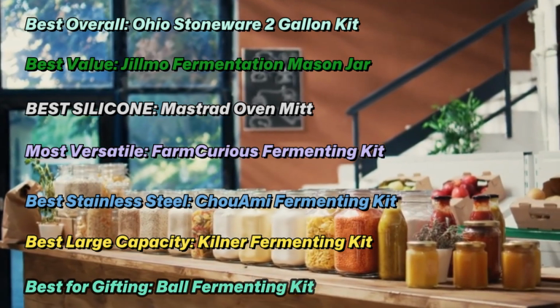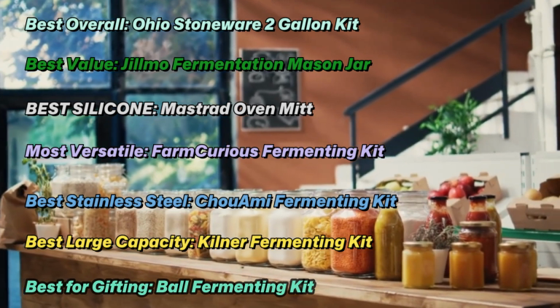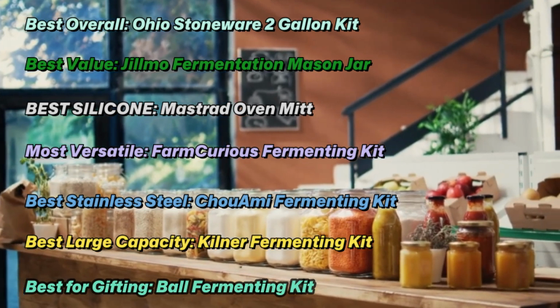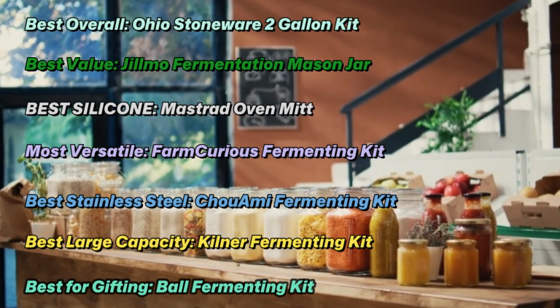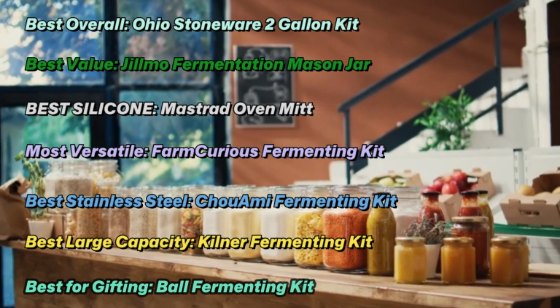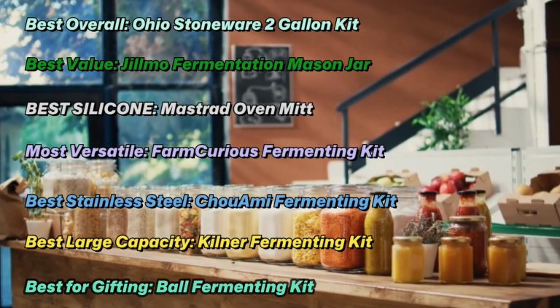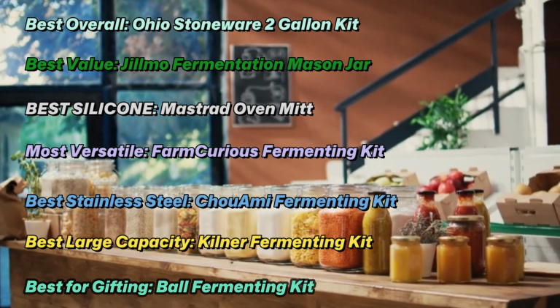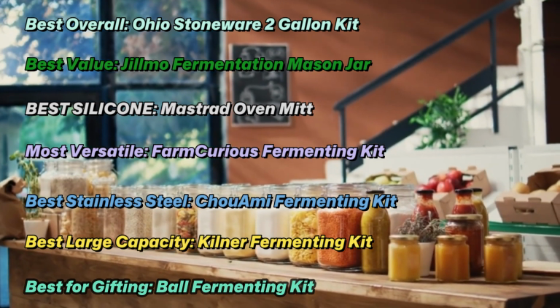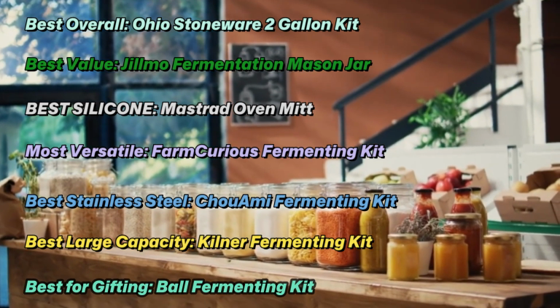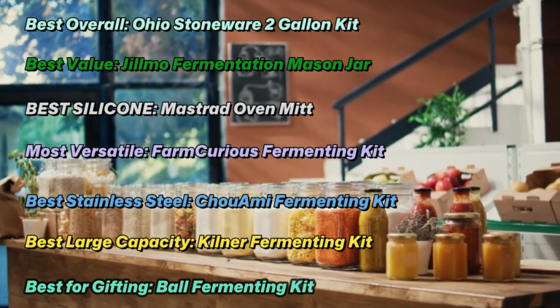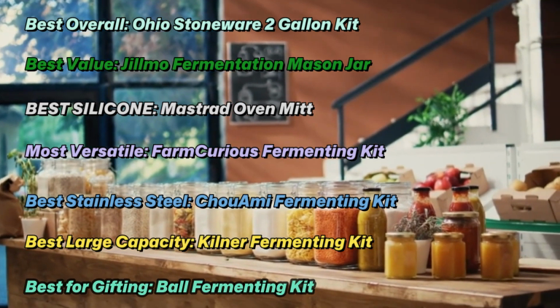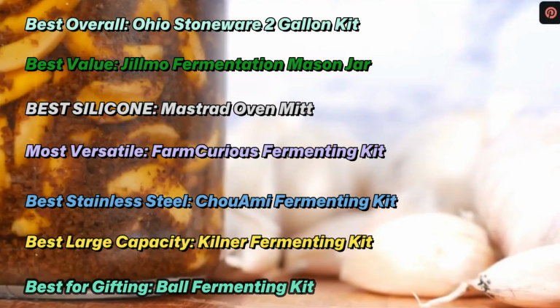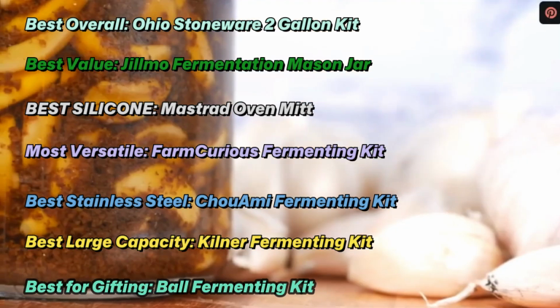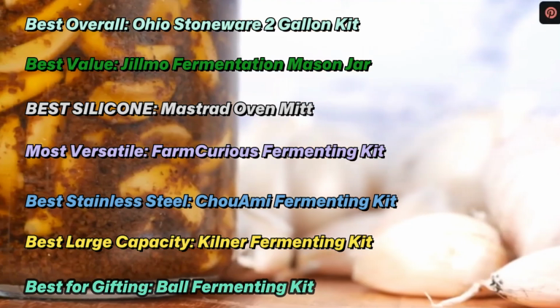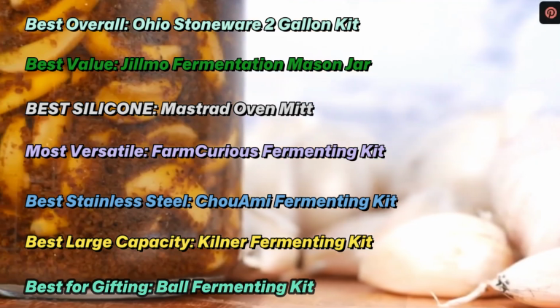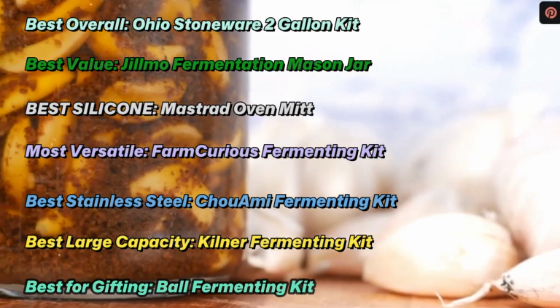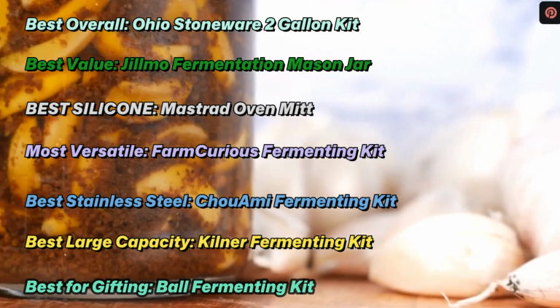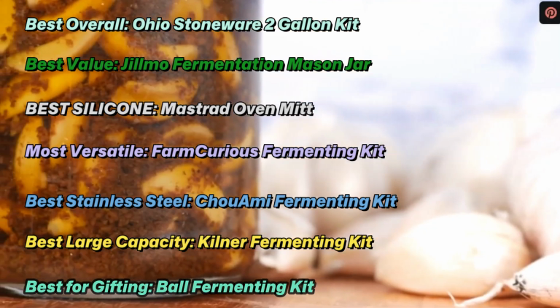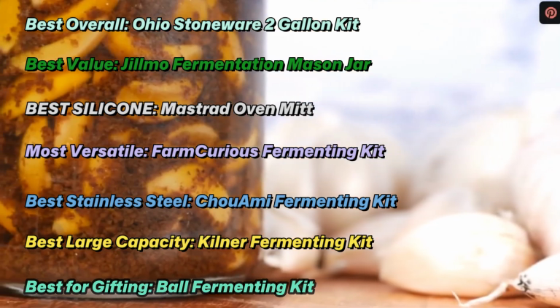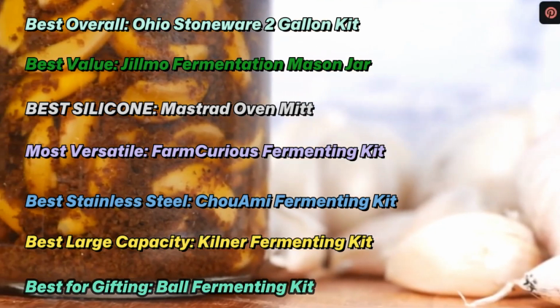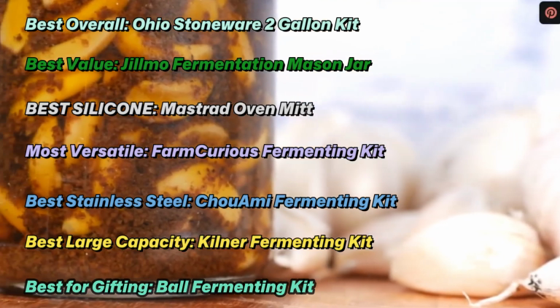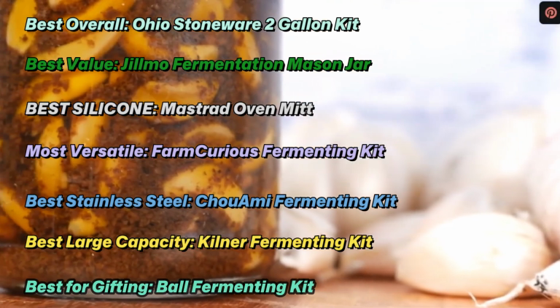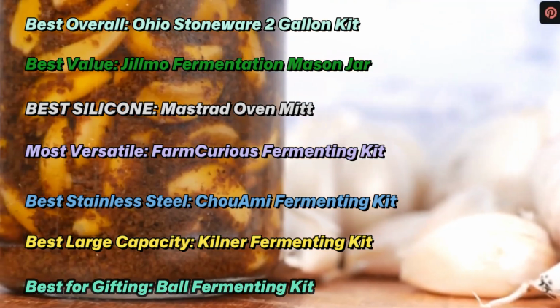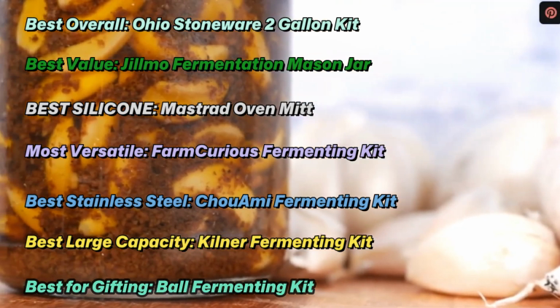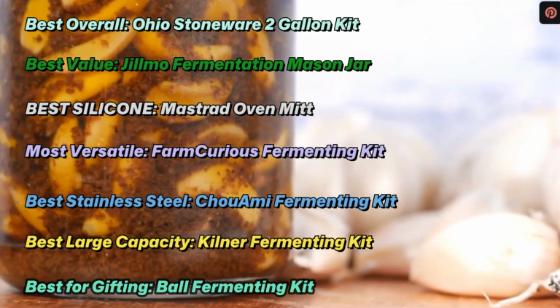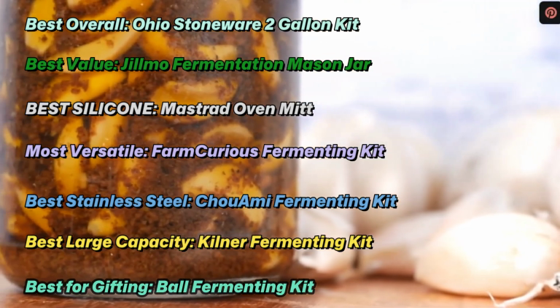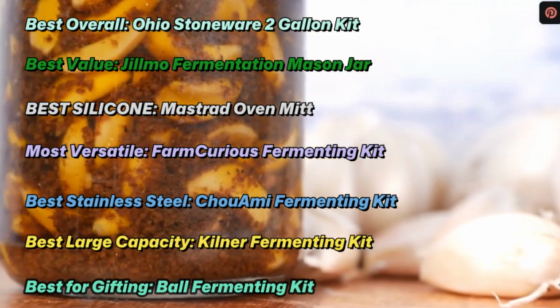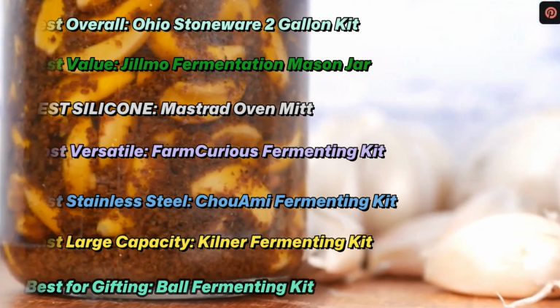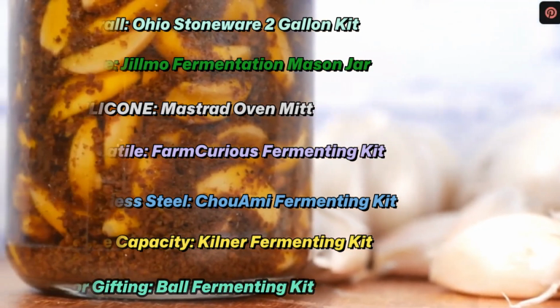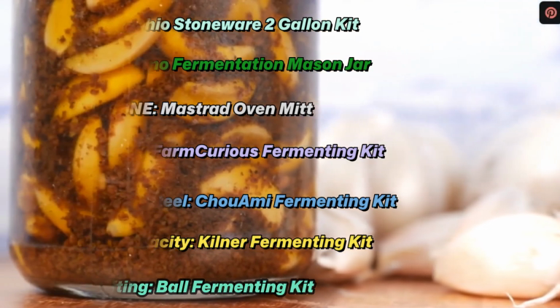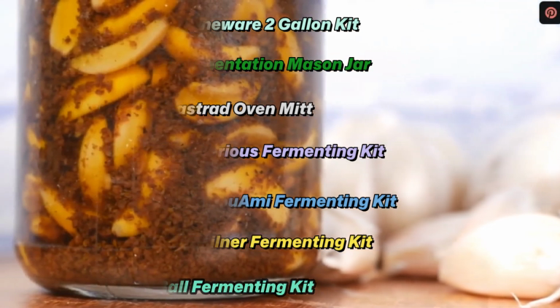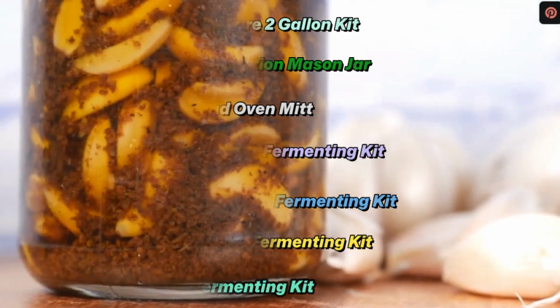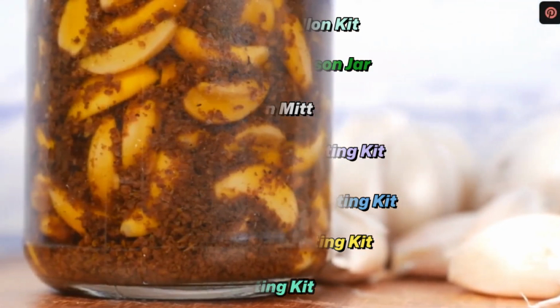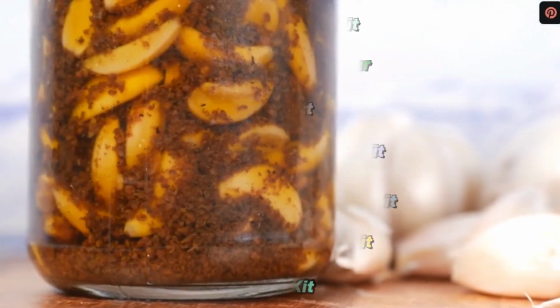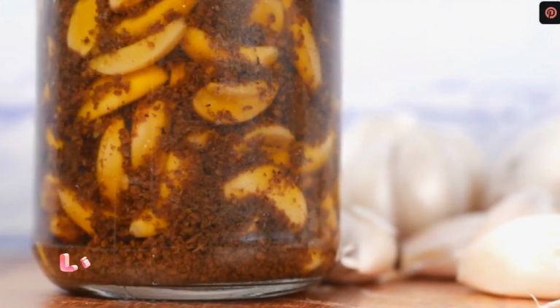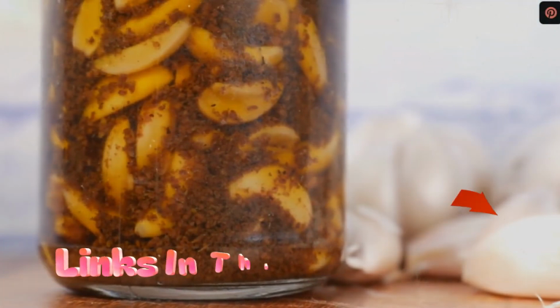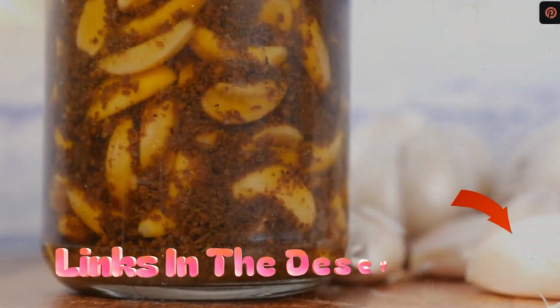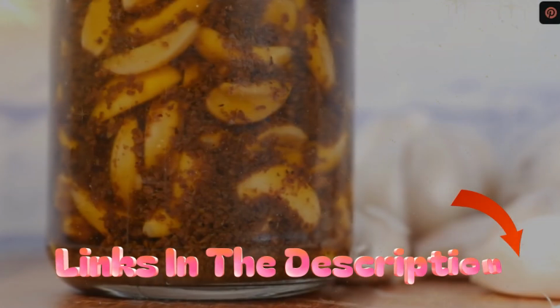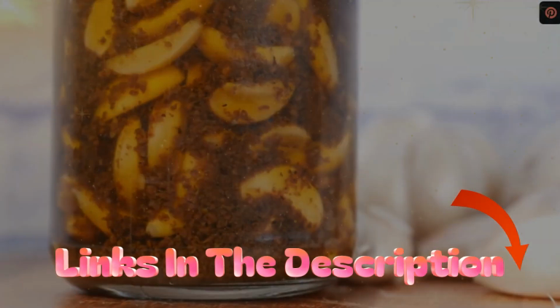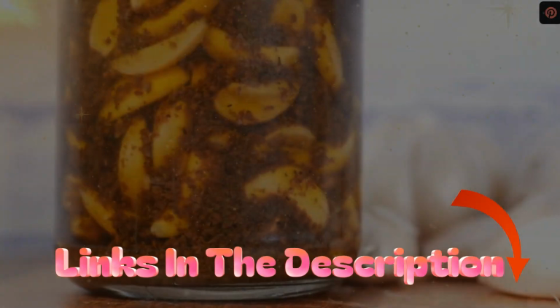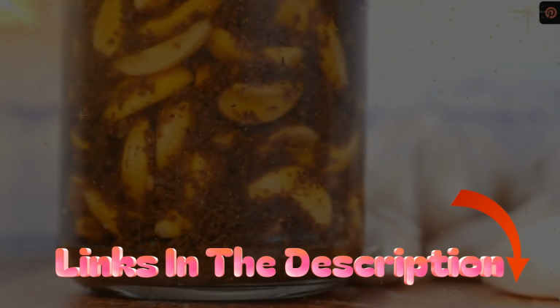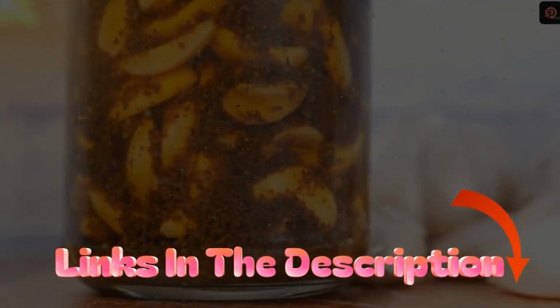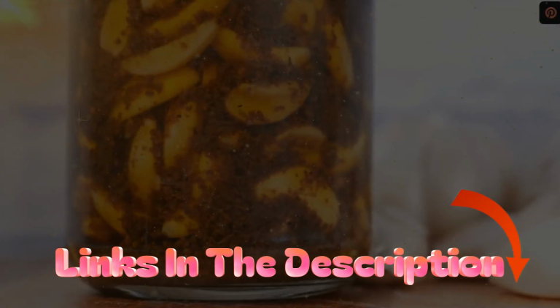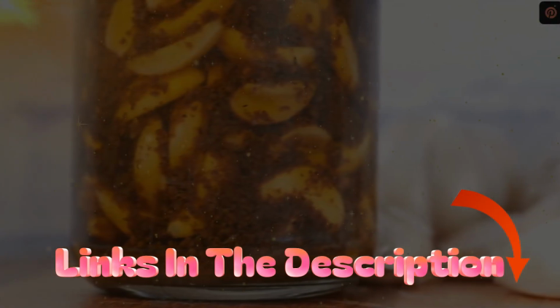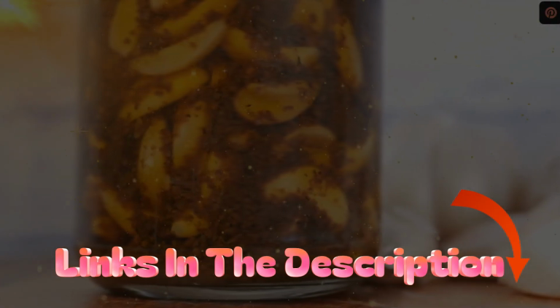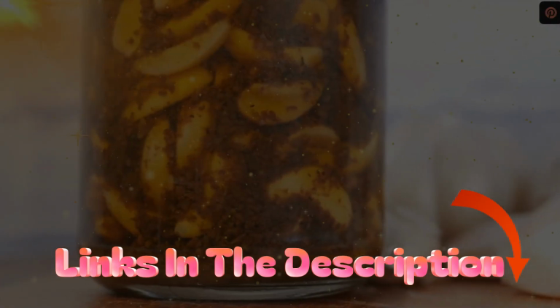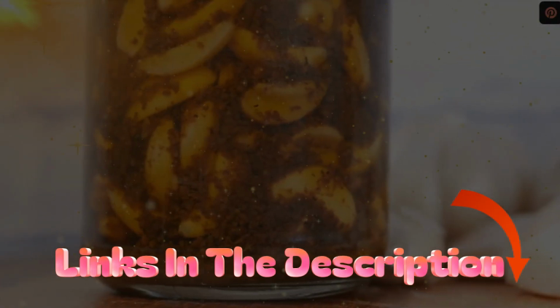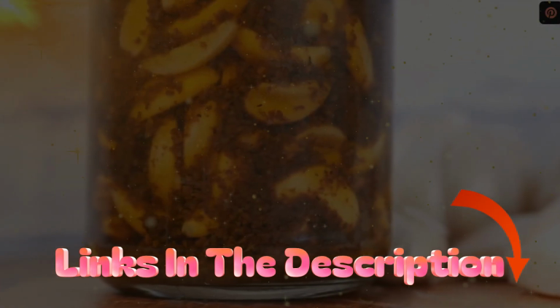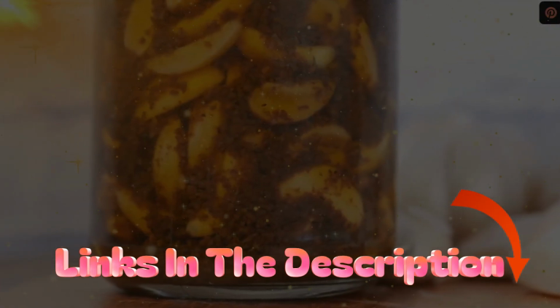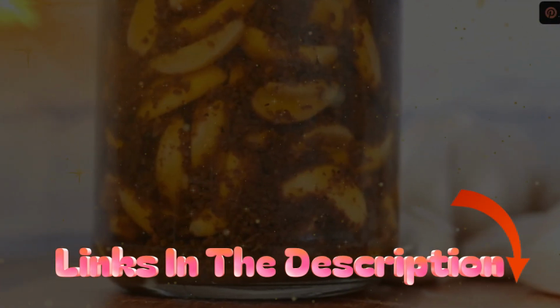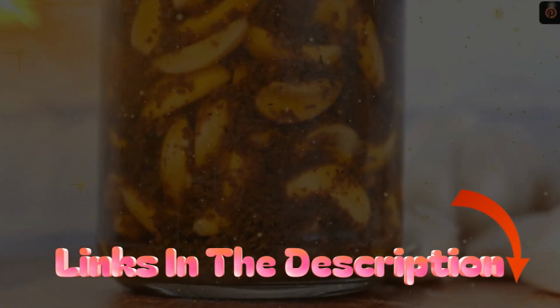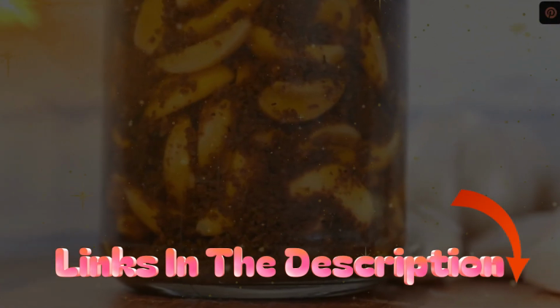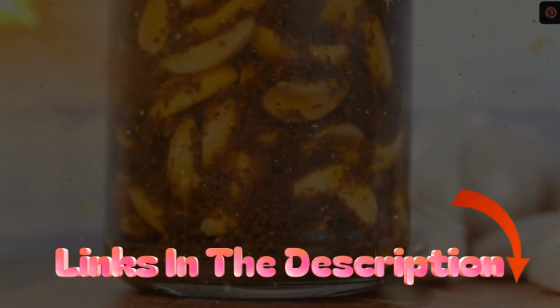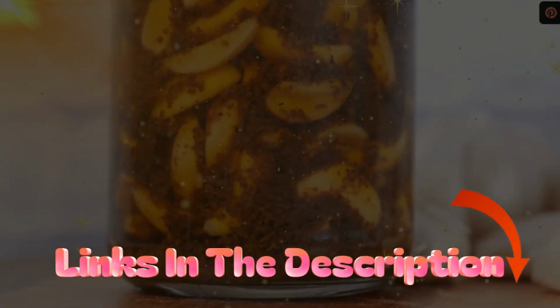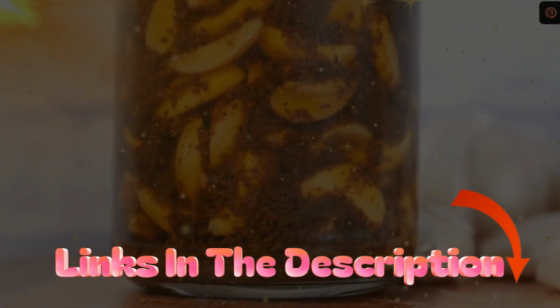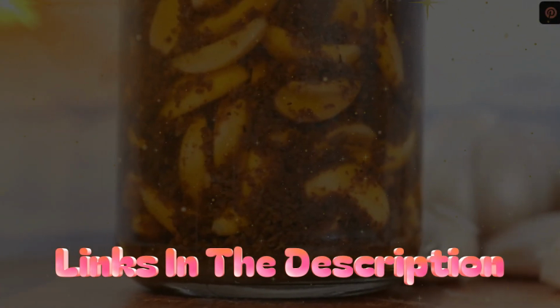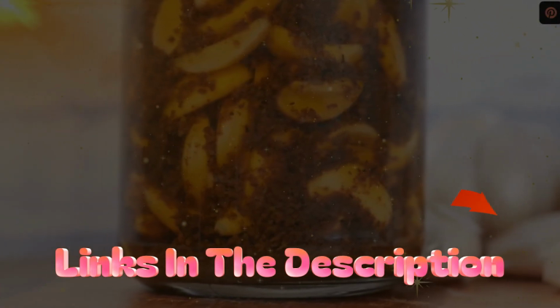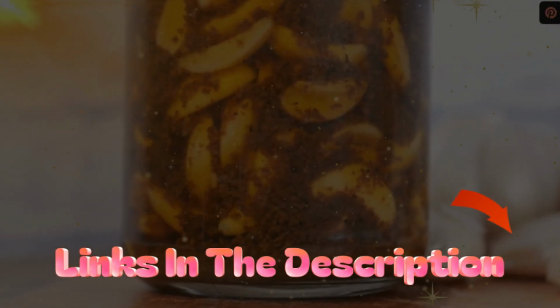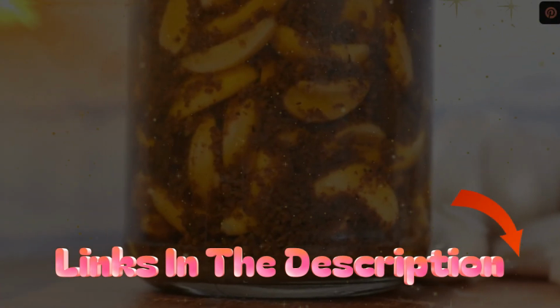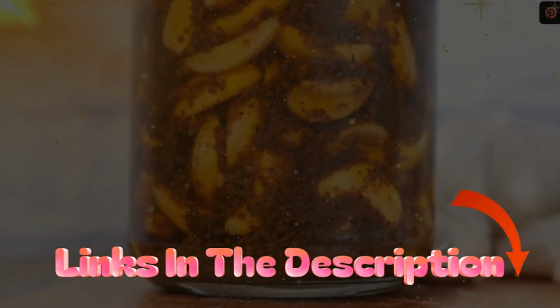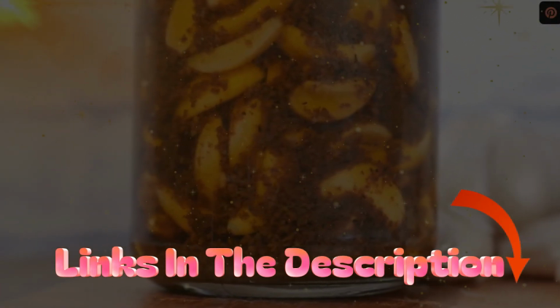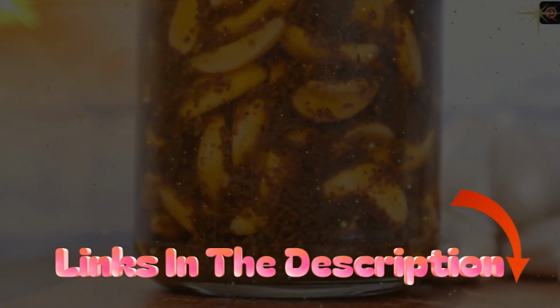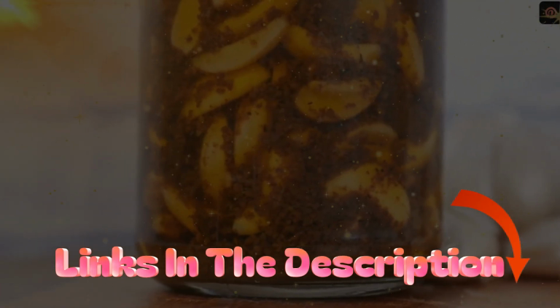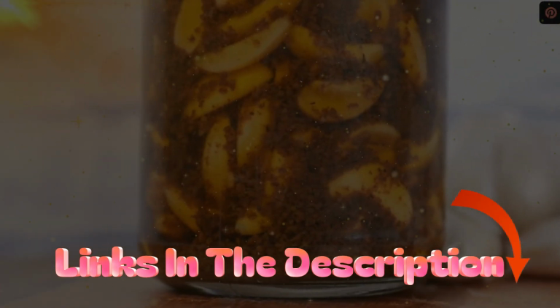But knowing which kit is best can be overwhelming. To narrow things down, we talked to an expert to find out the essentials when it comes to fermenting.